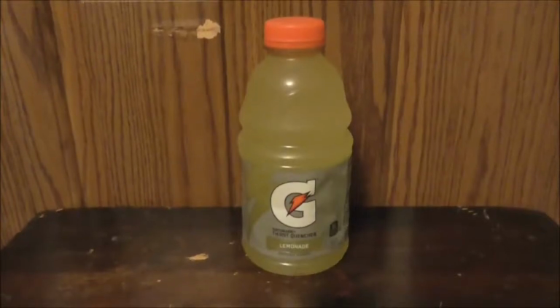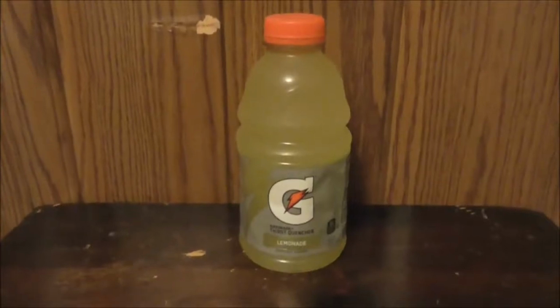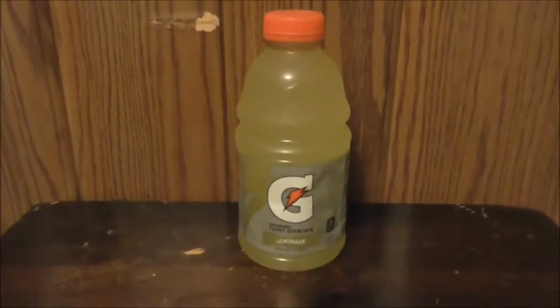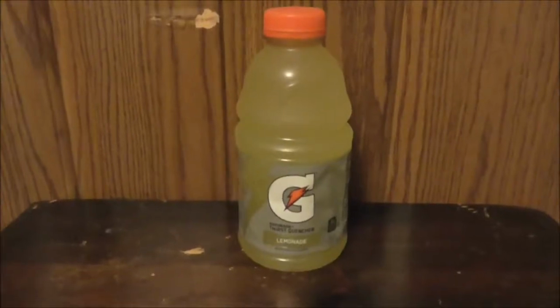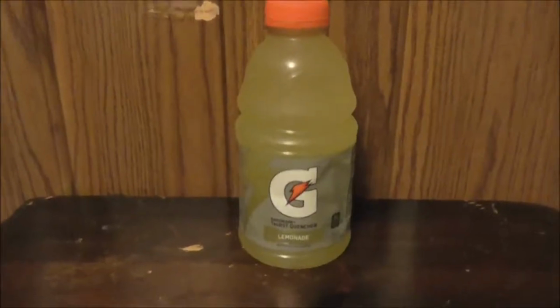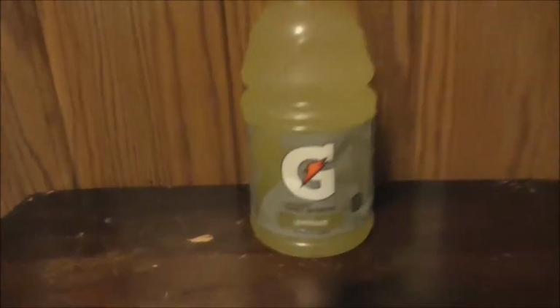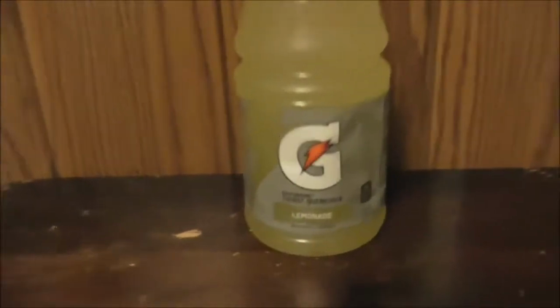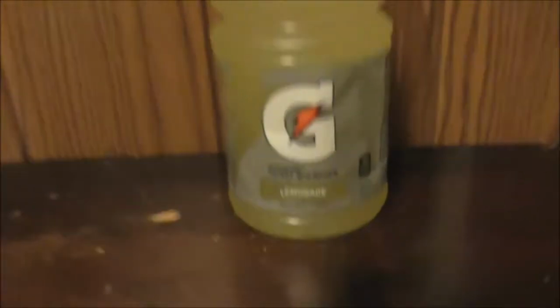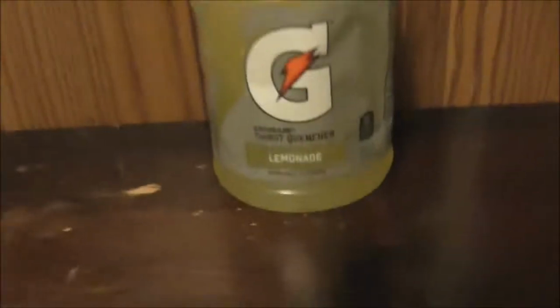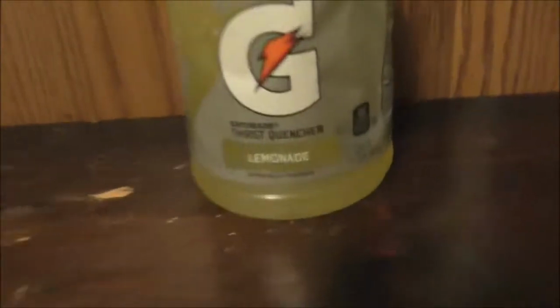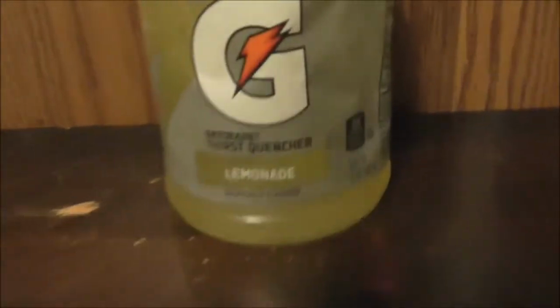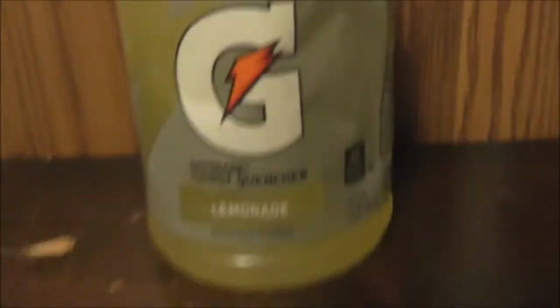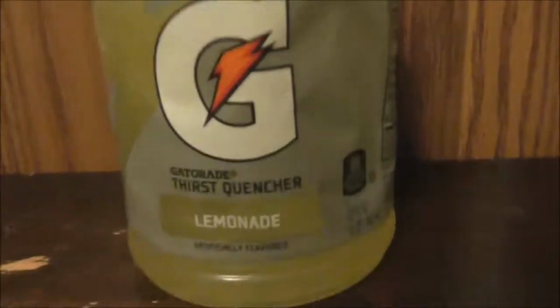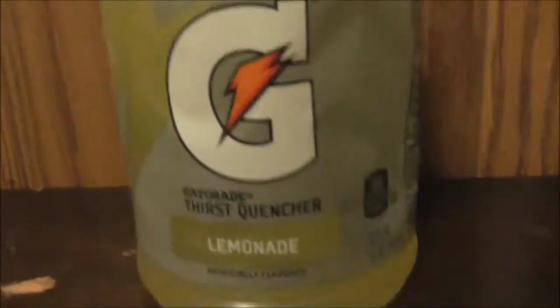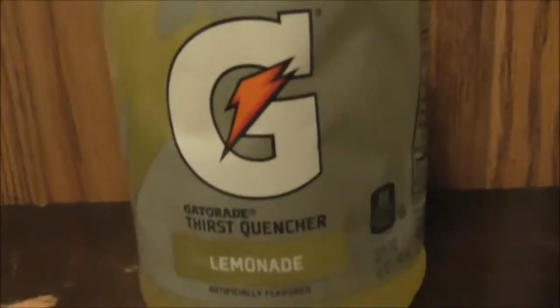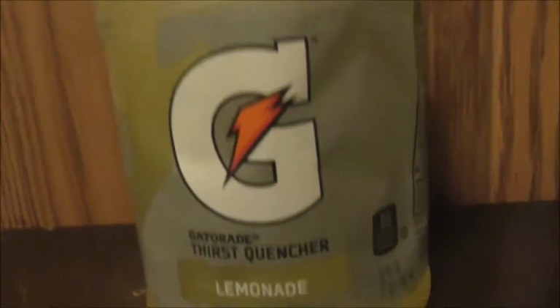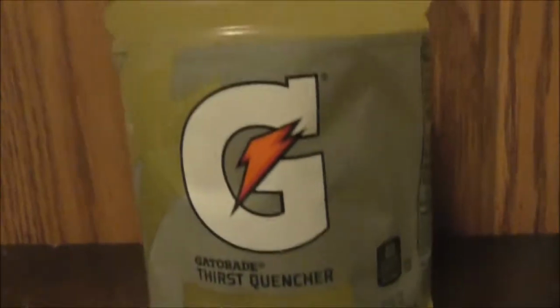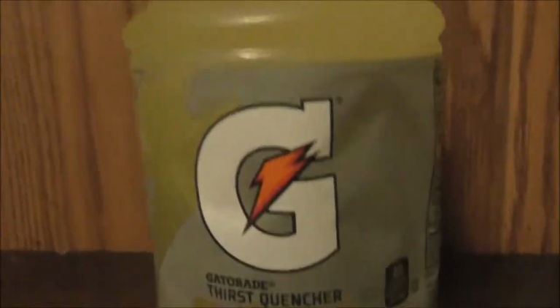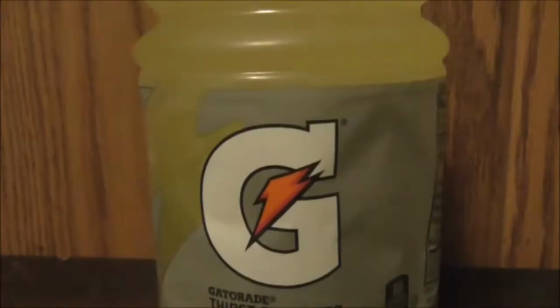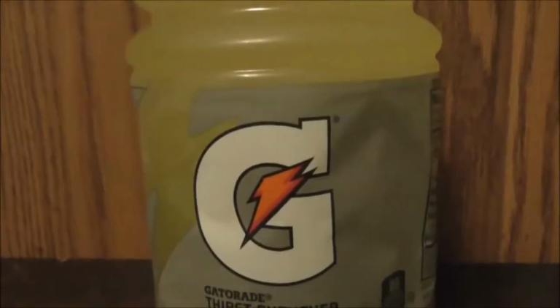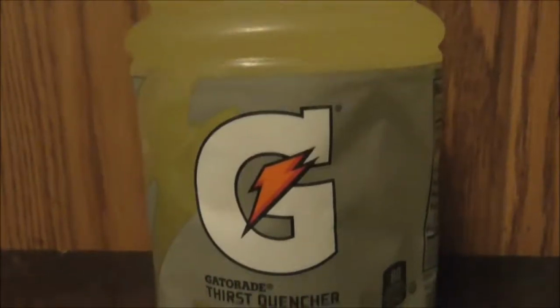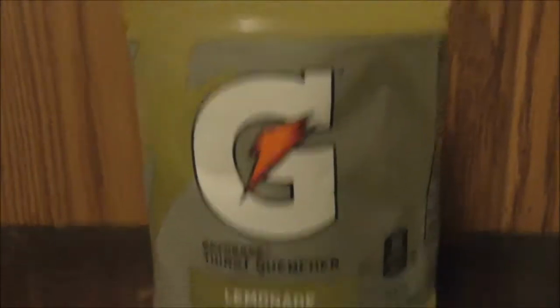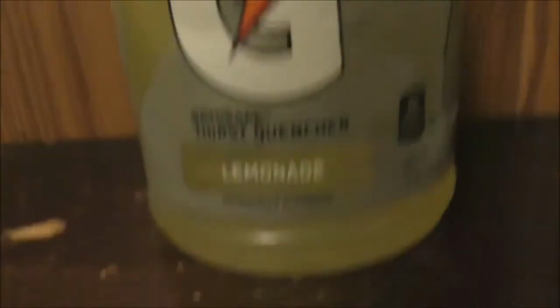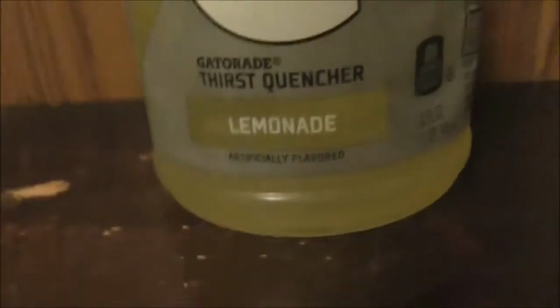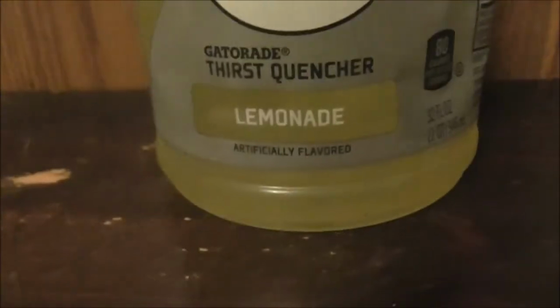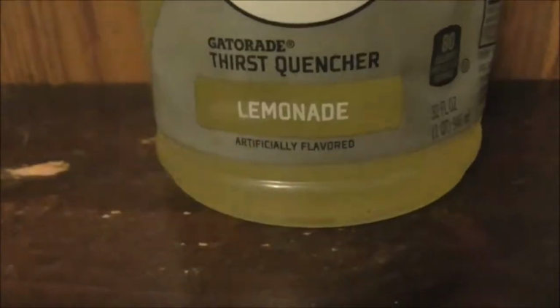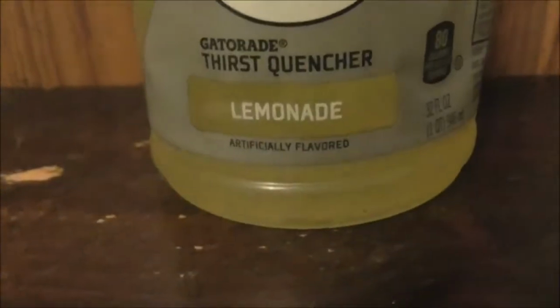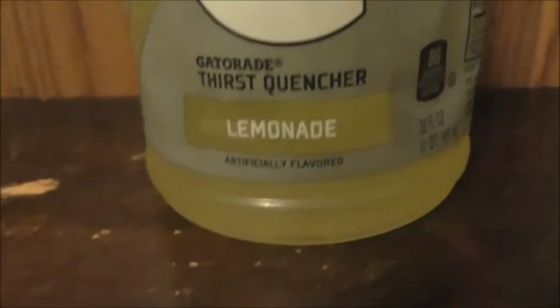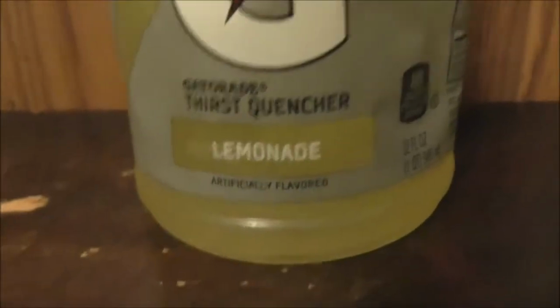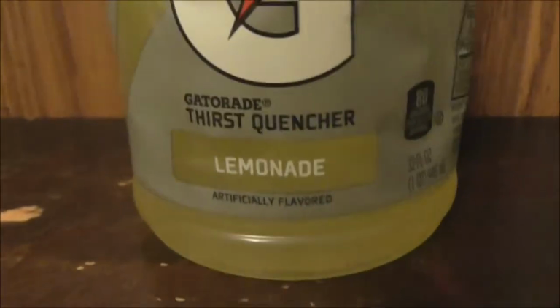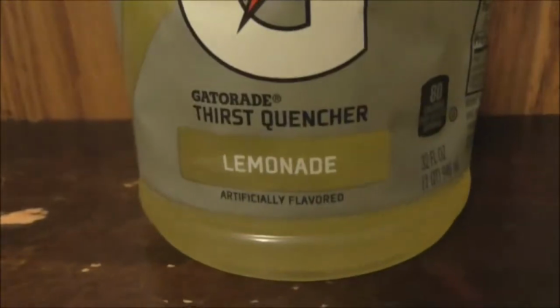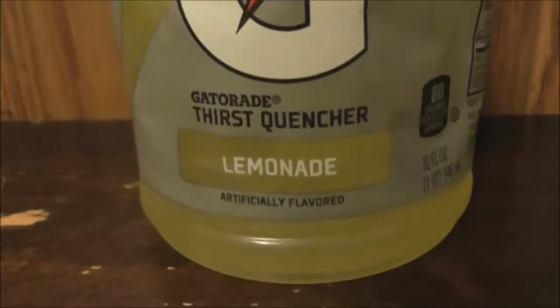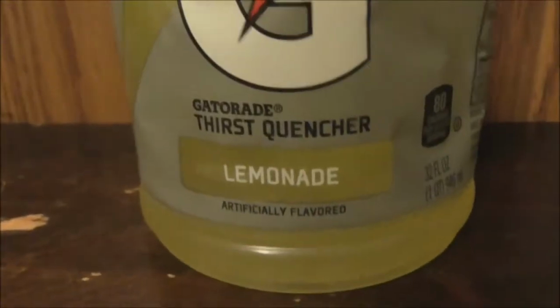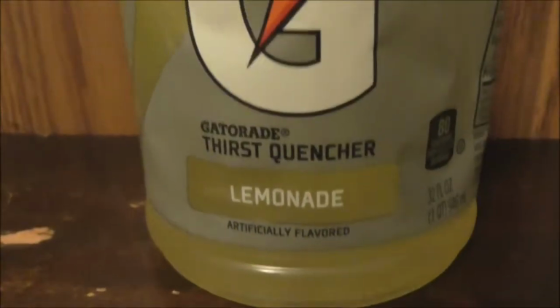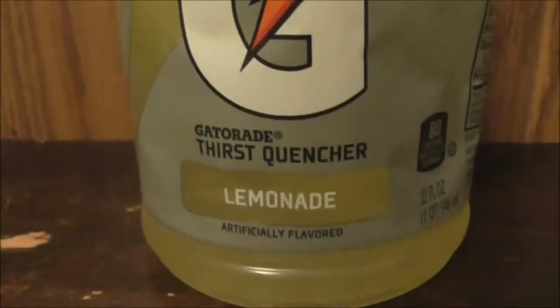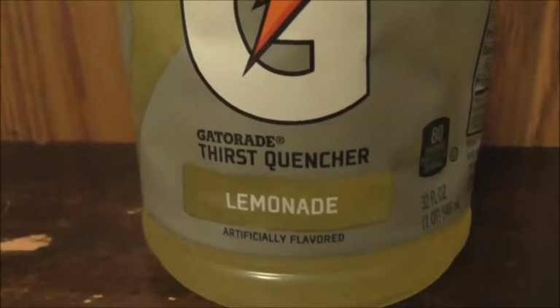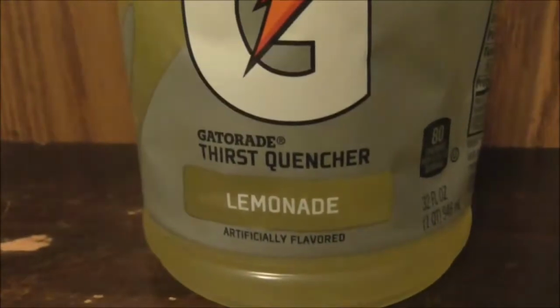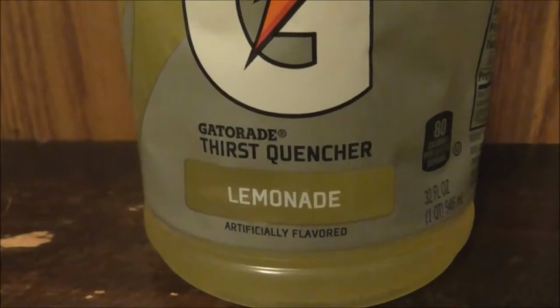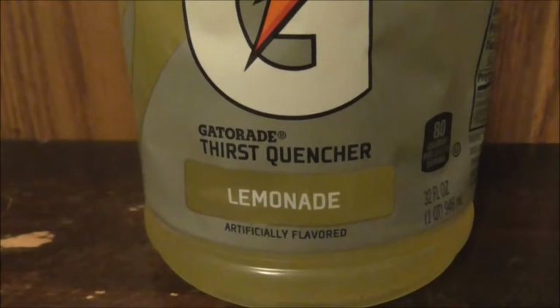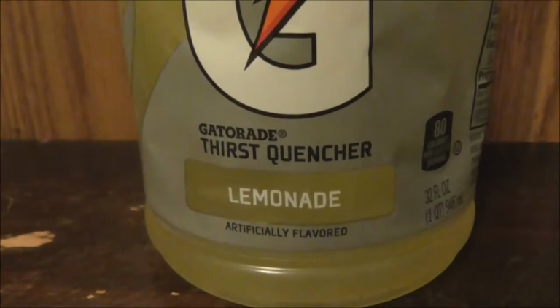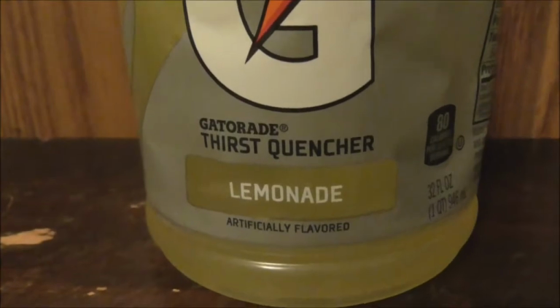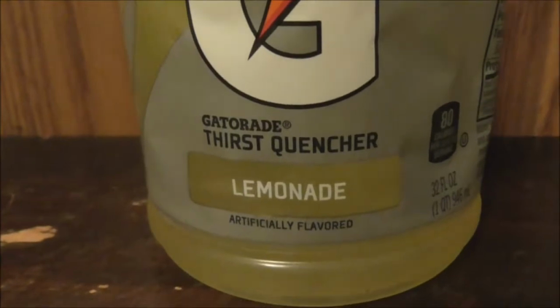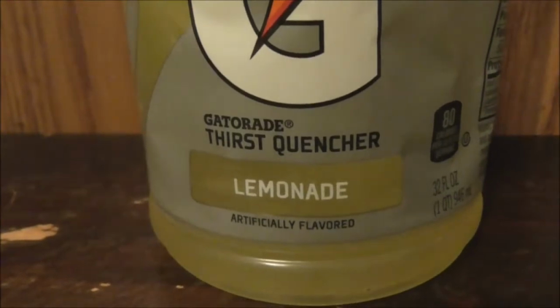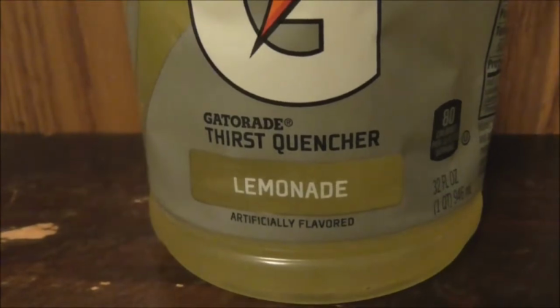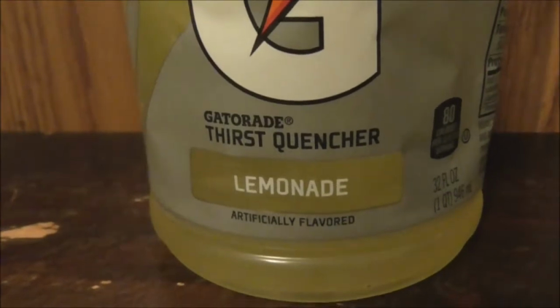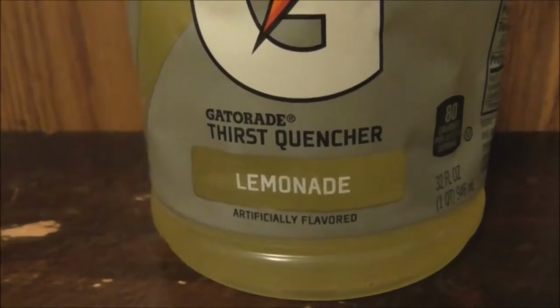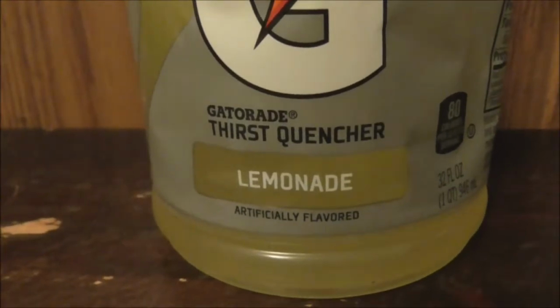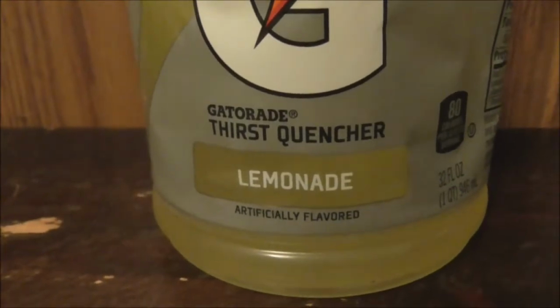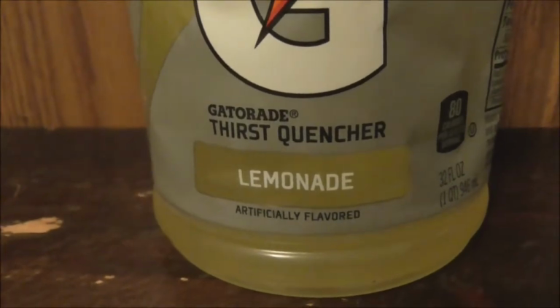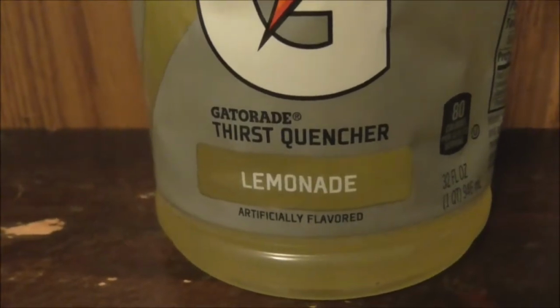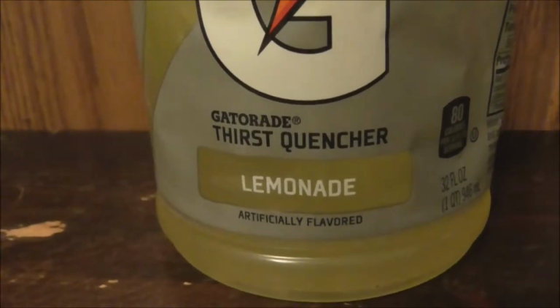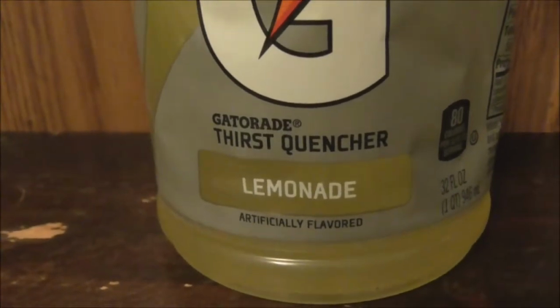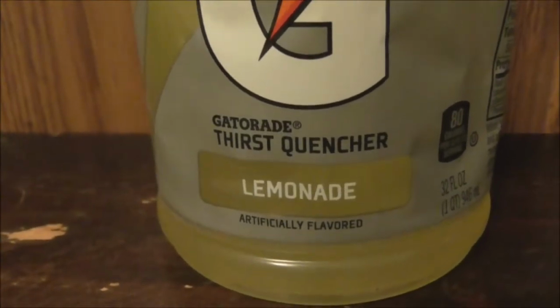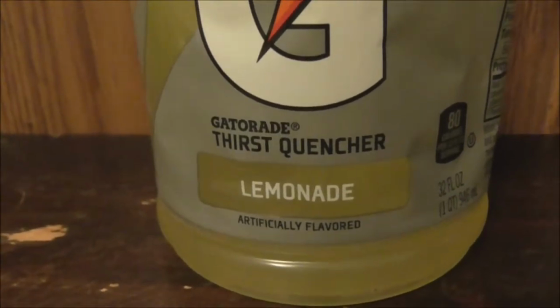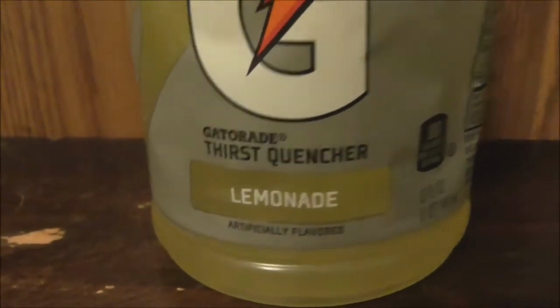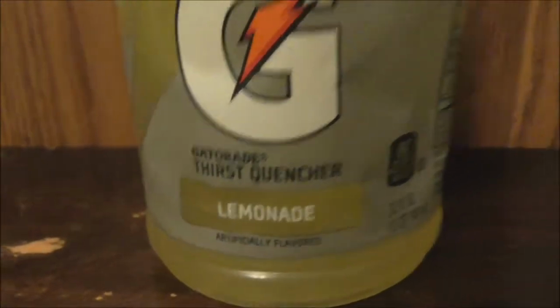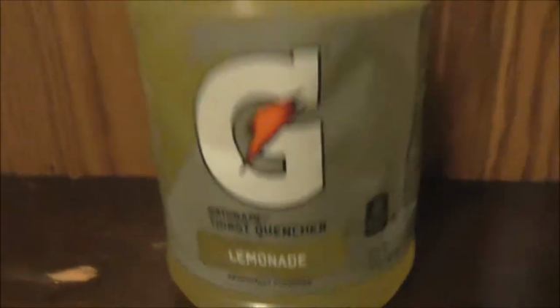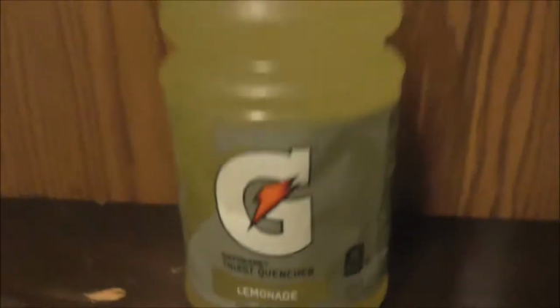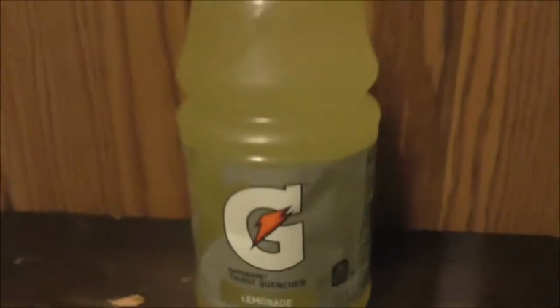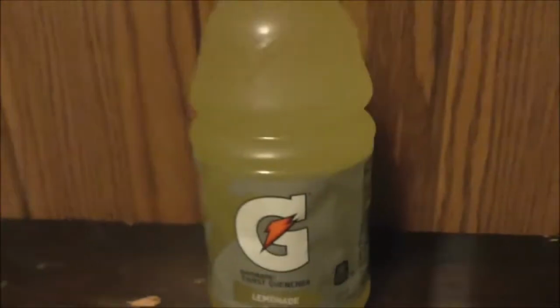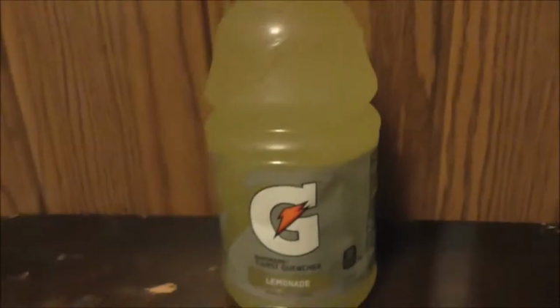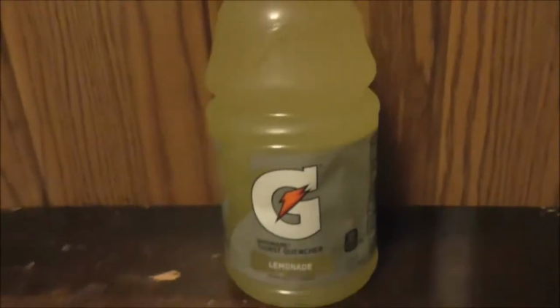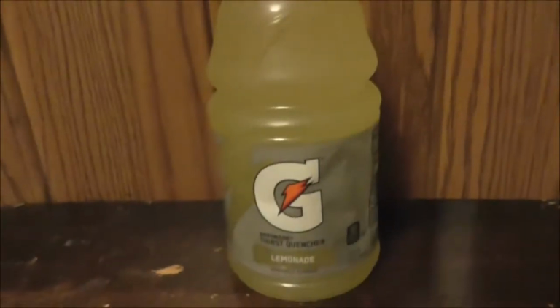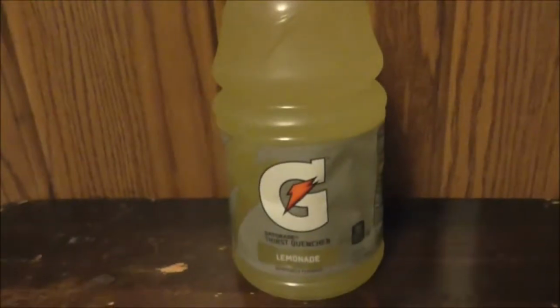In this video we're going to be reviewing a nice Gatorade flavor. This one's lemonade flavor — lemonade flavored Gatorade.